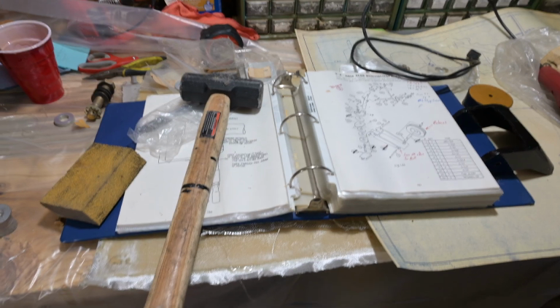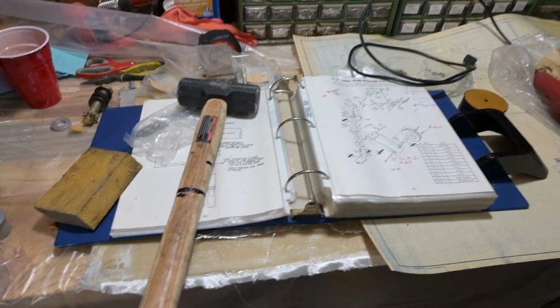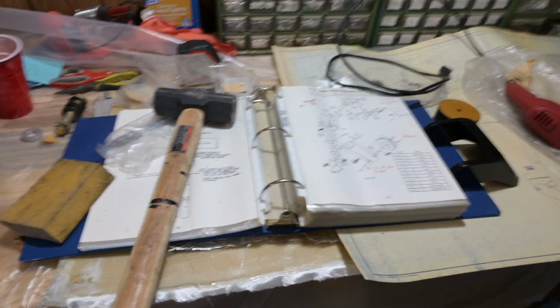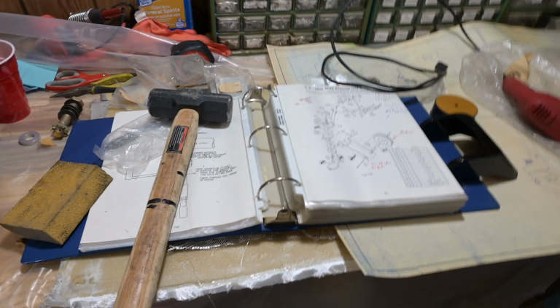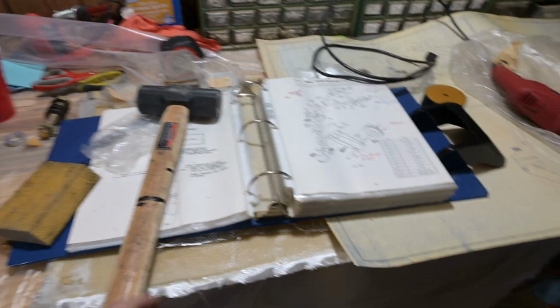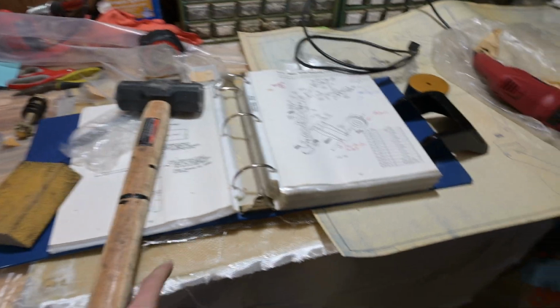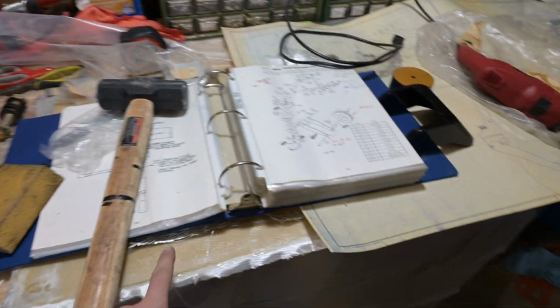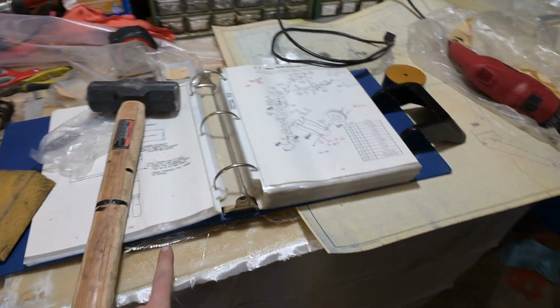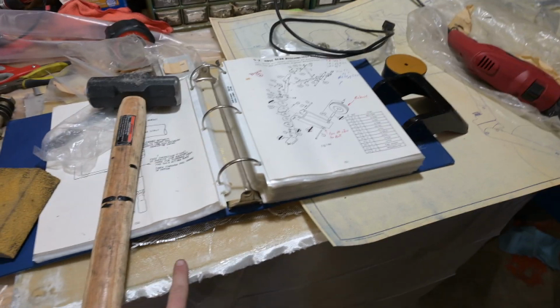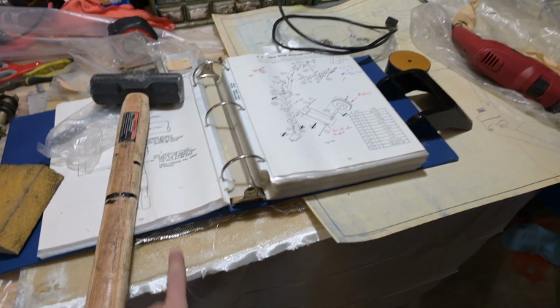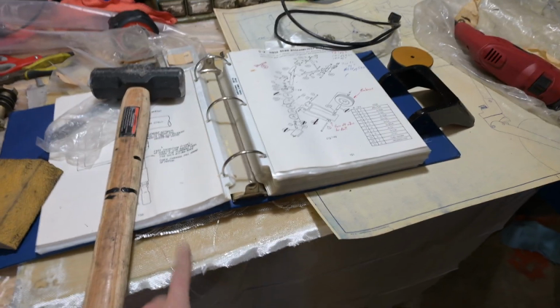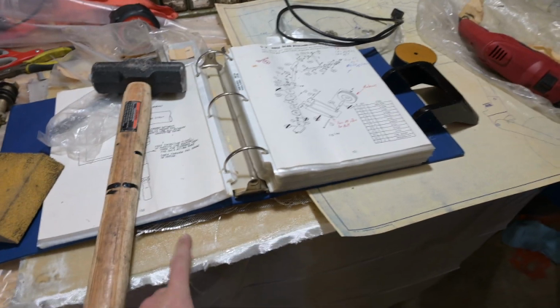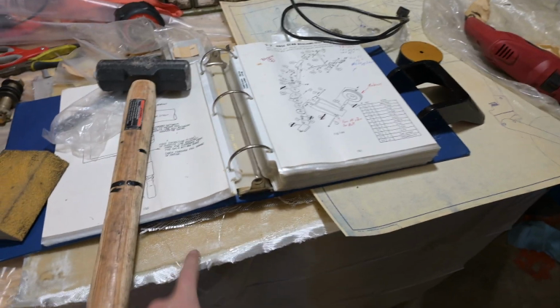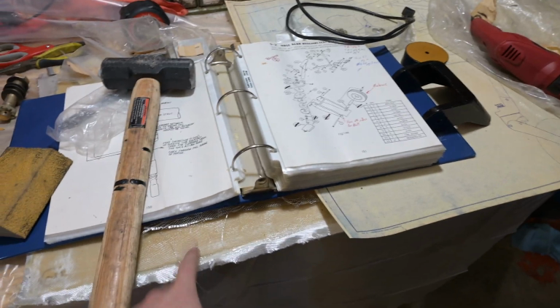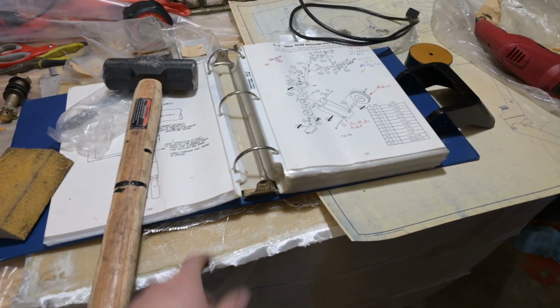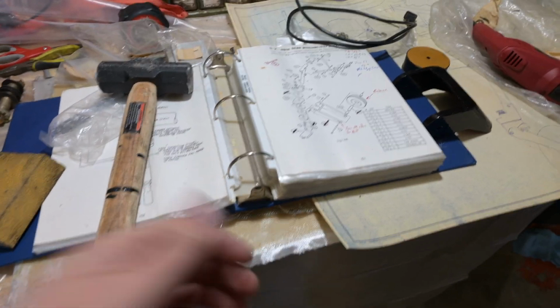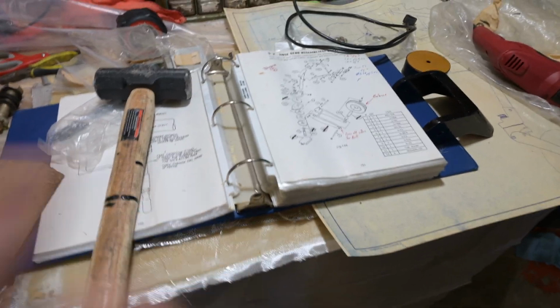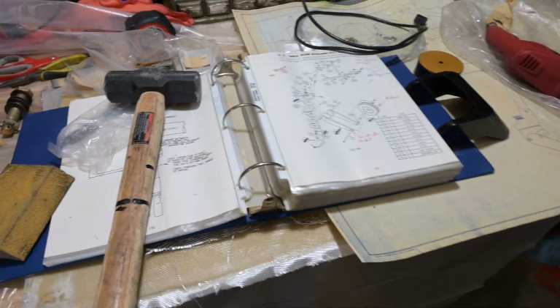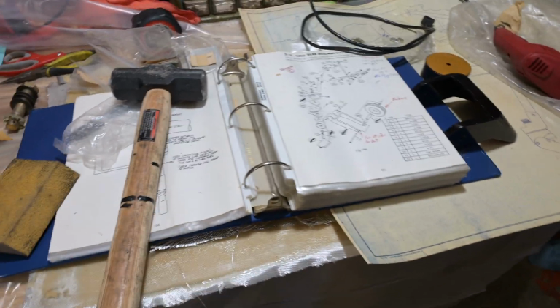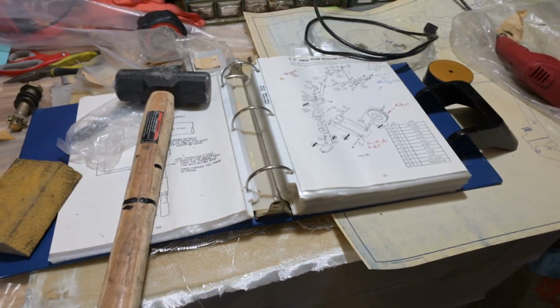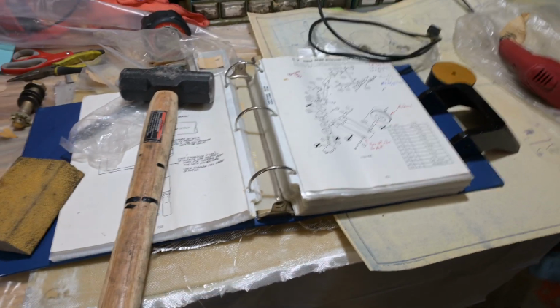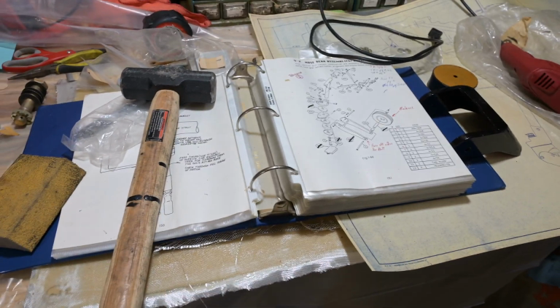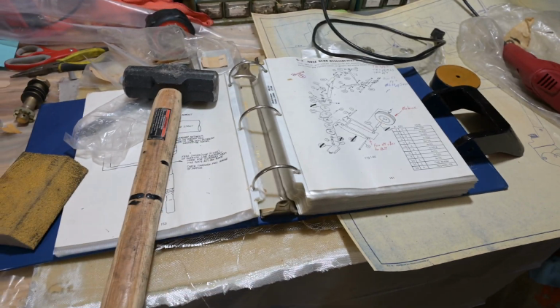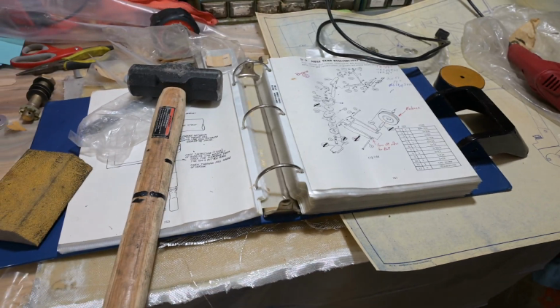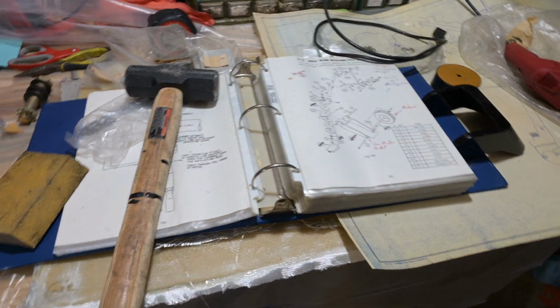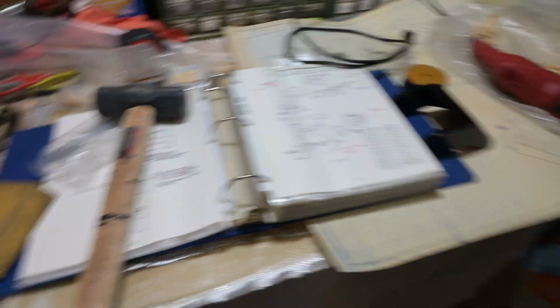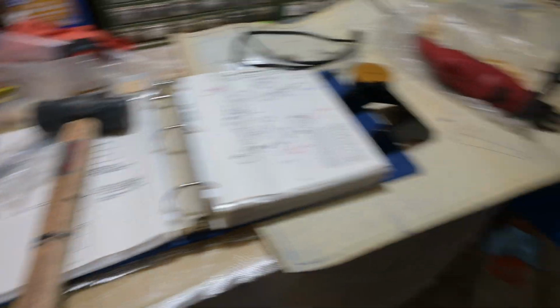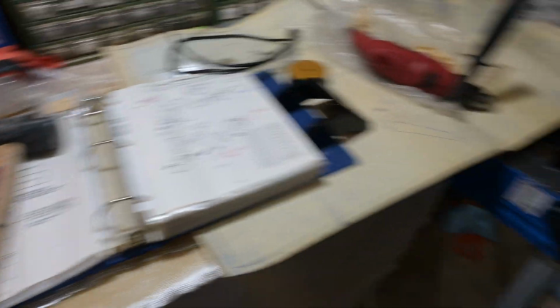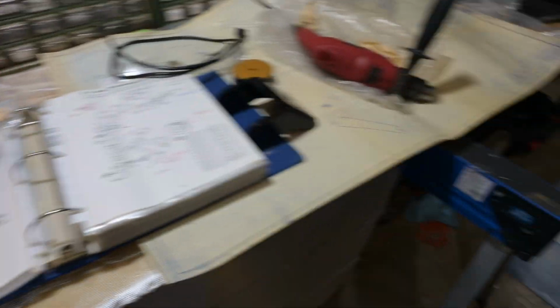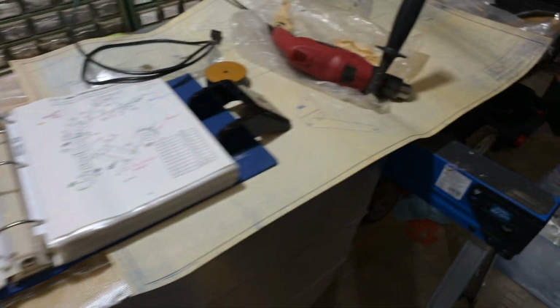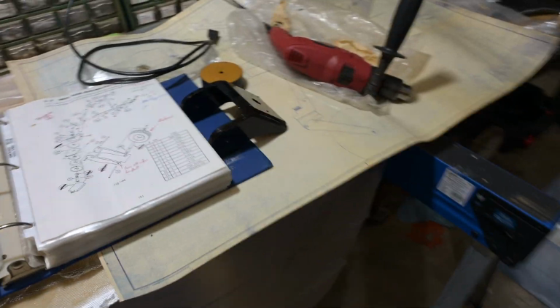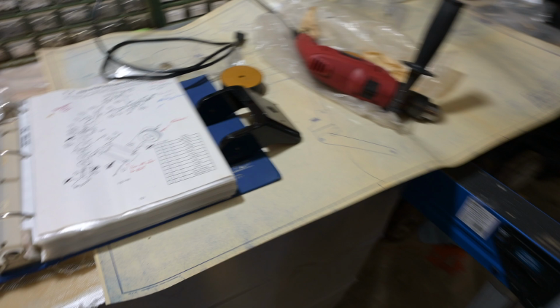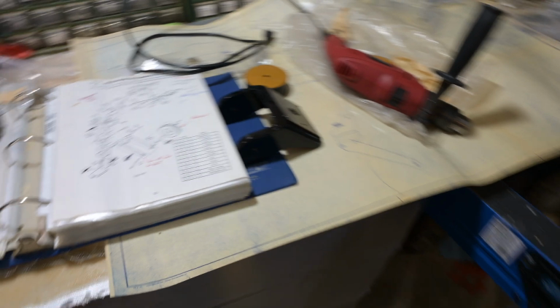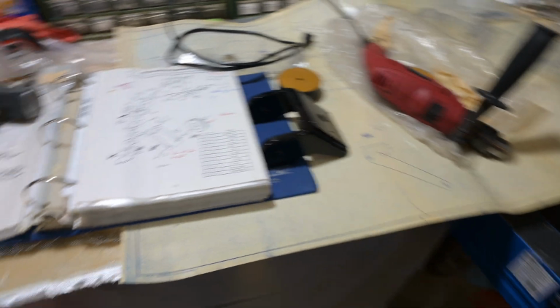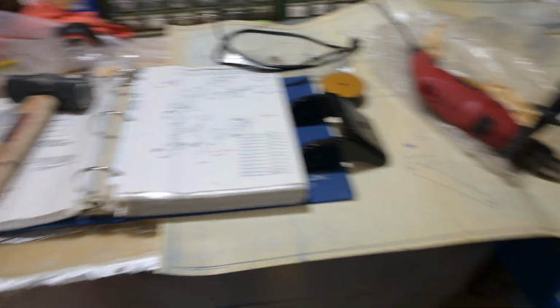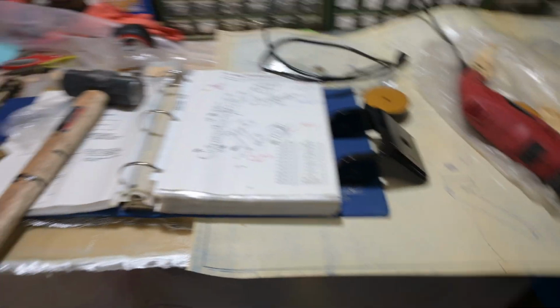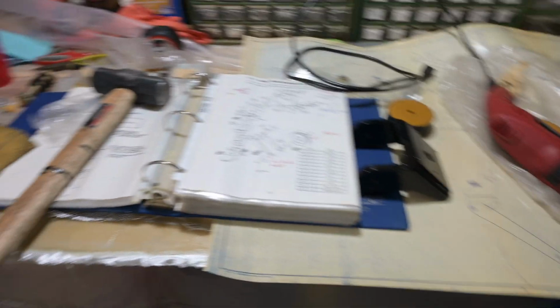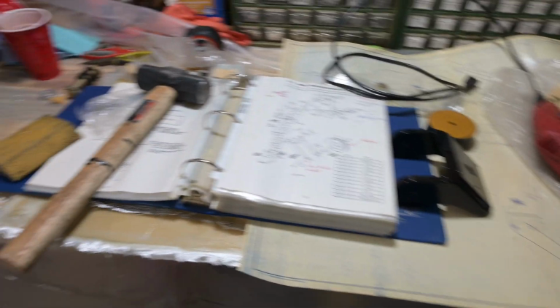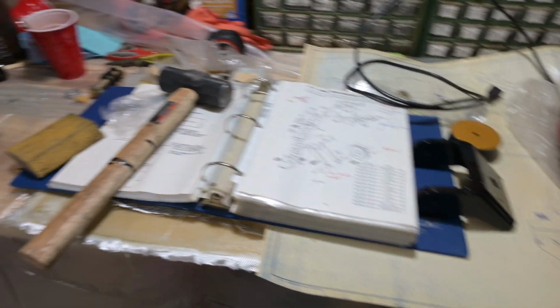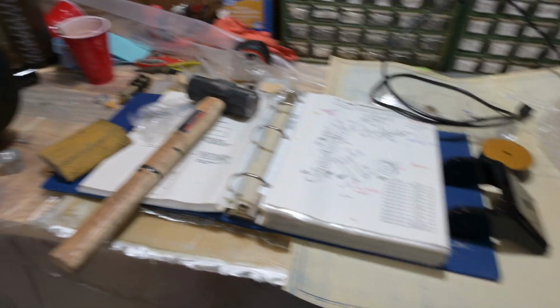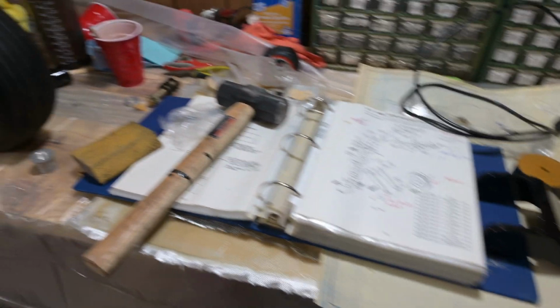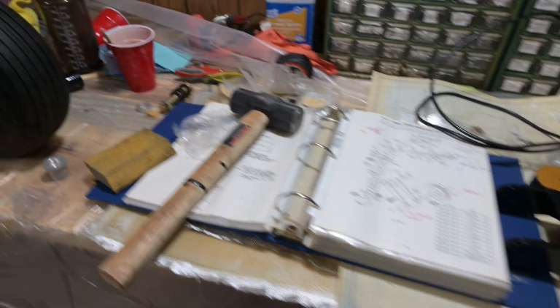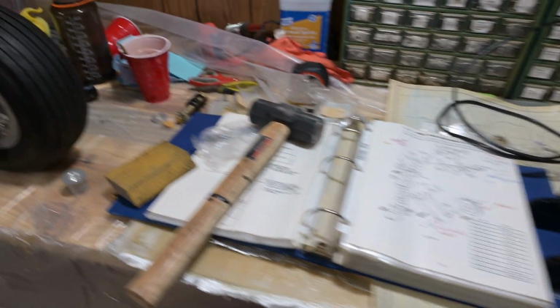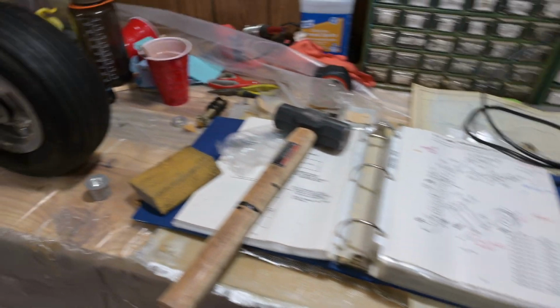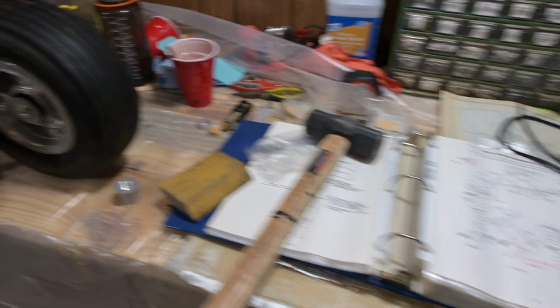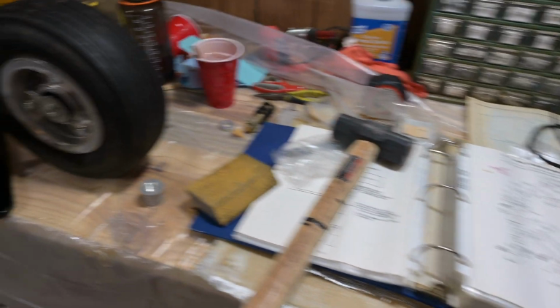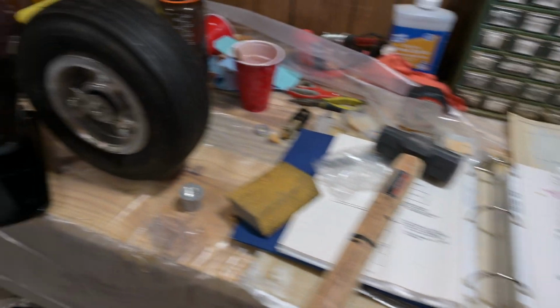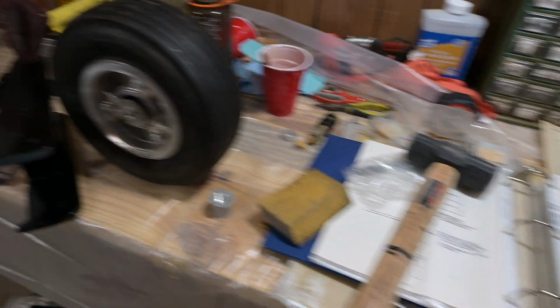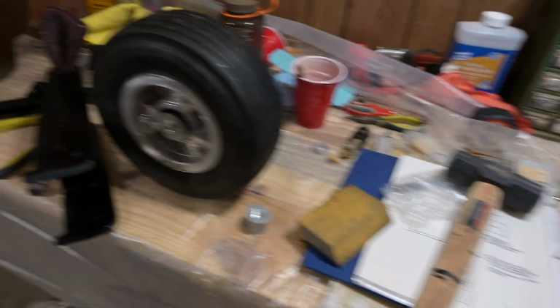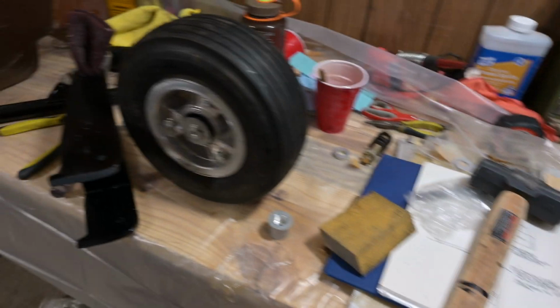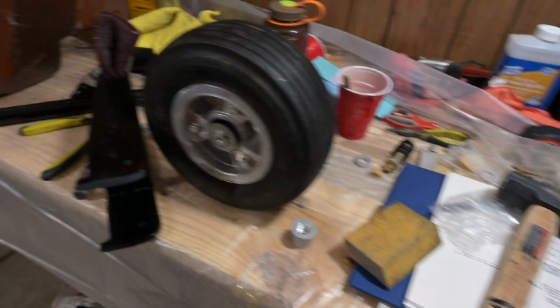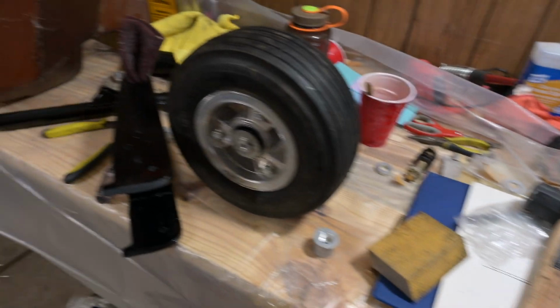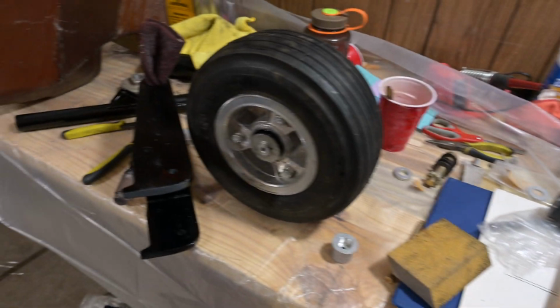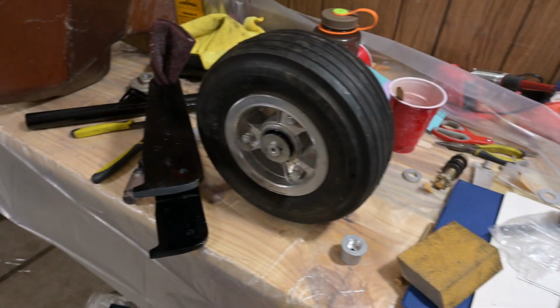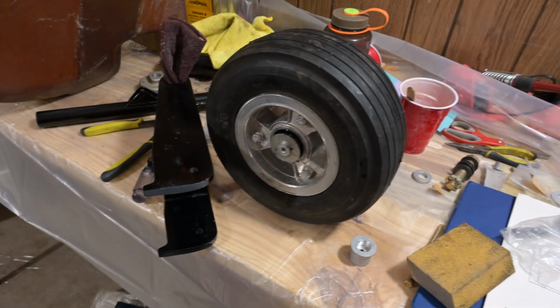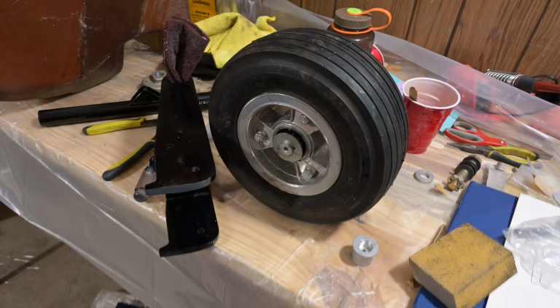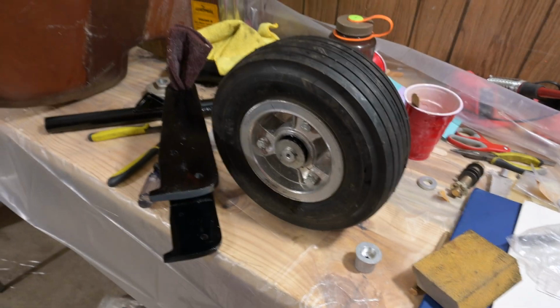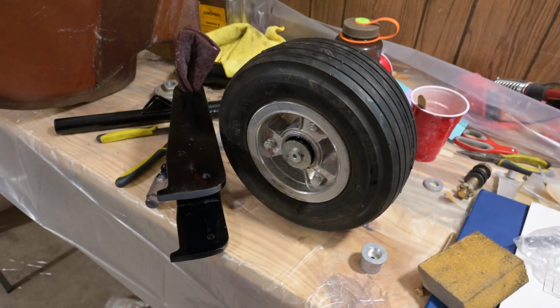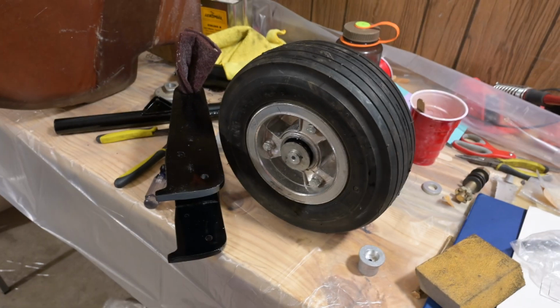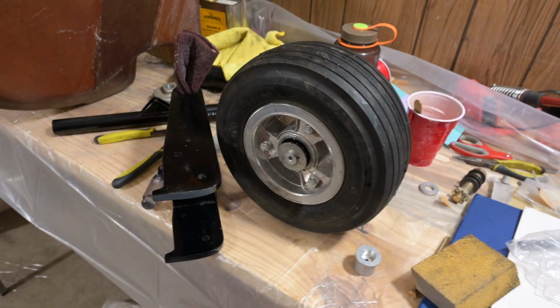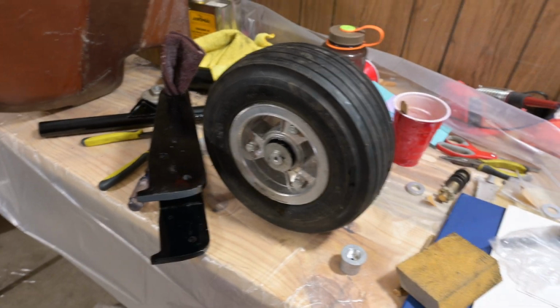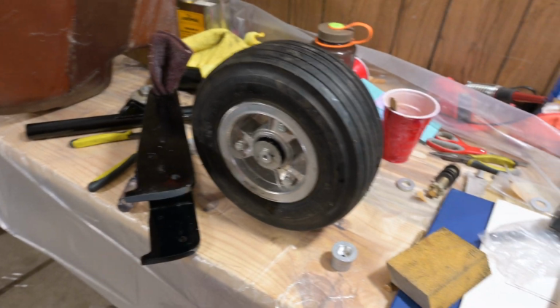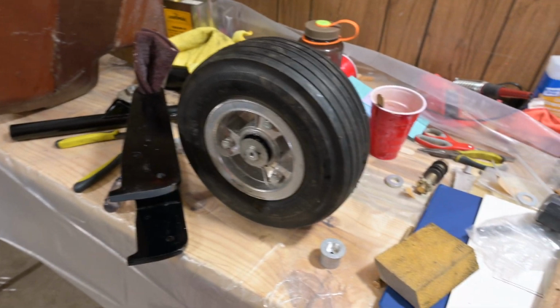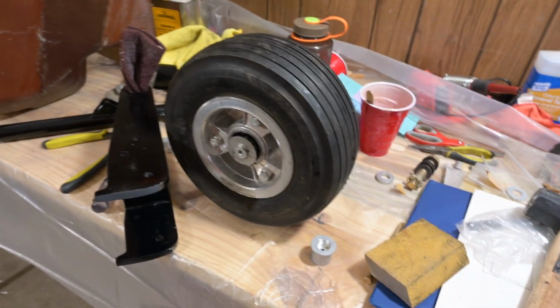I can't do any more on the fiberglass side of things because I'm out of cloth. I ordered some more, but in the meantime I figured I would get the landing gear assembled.